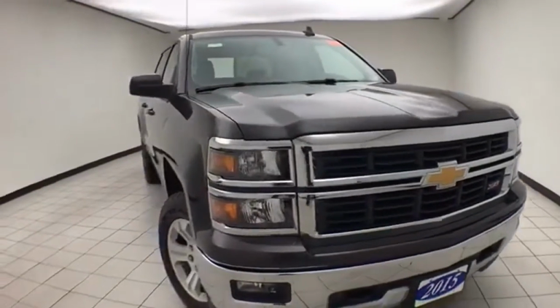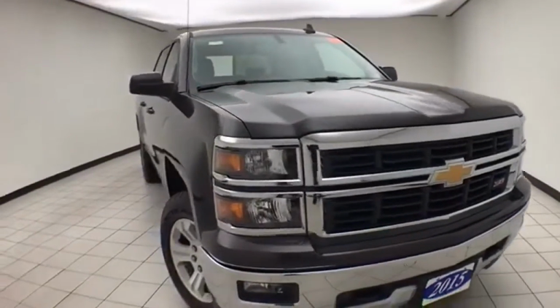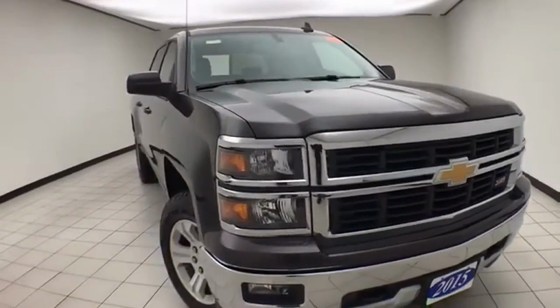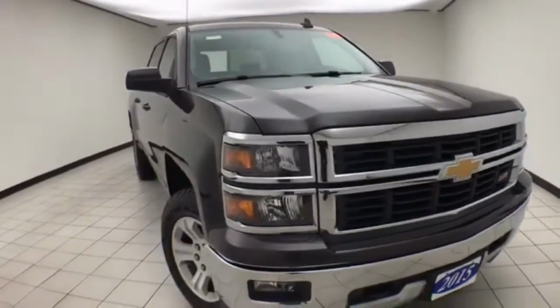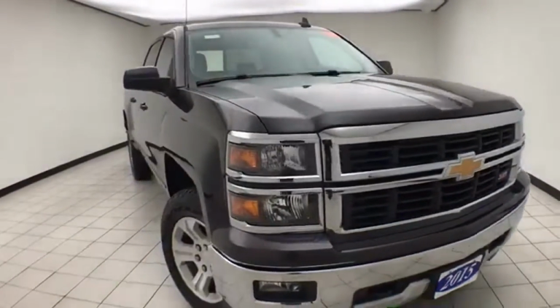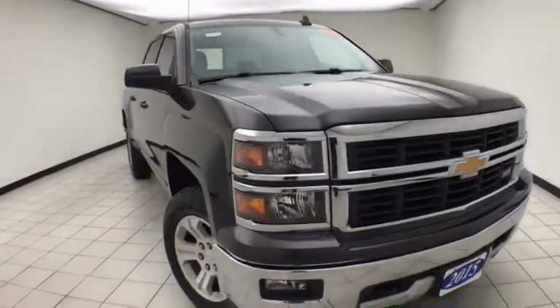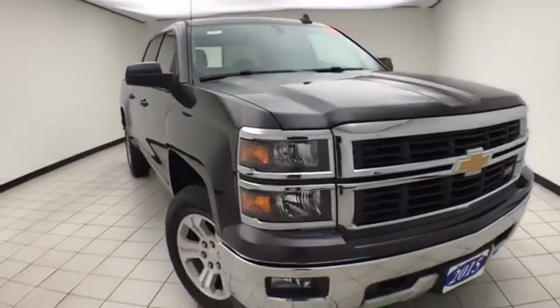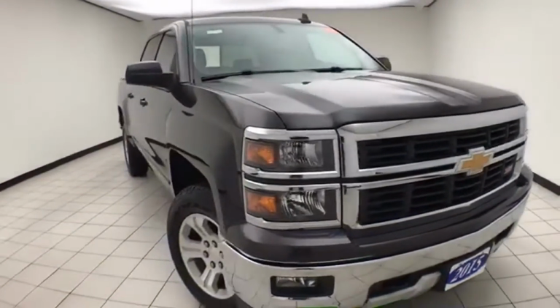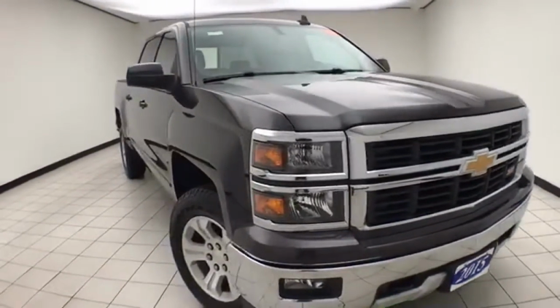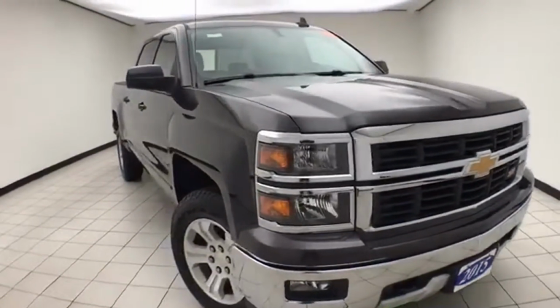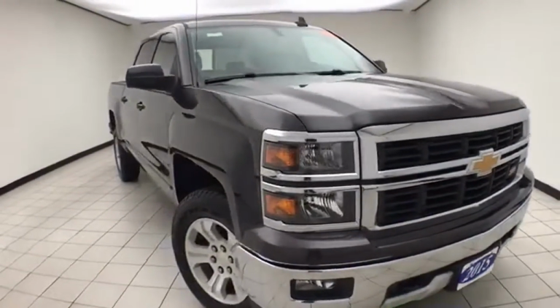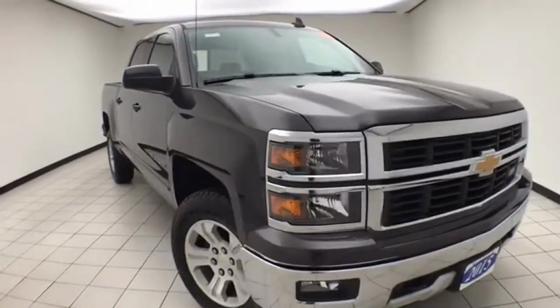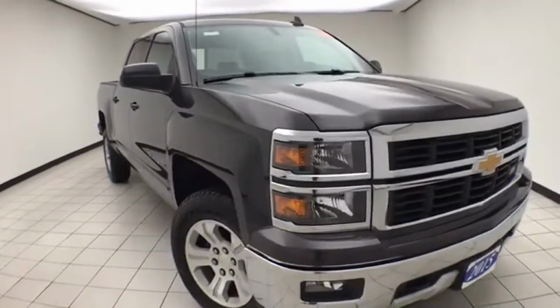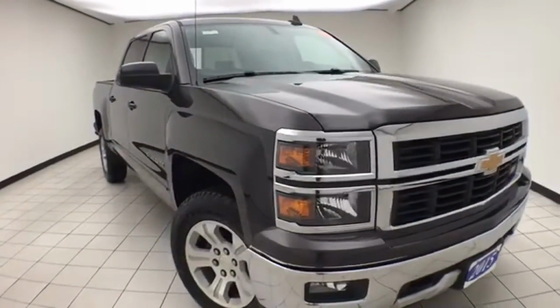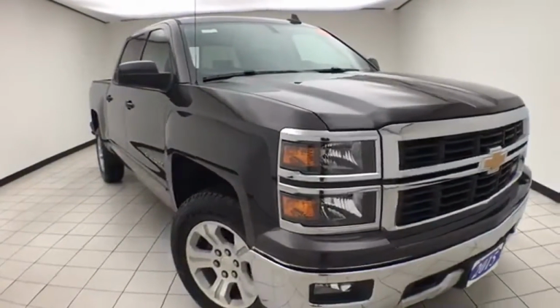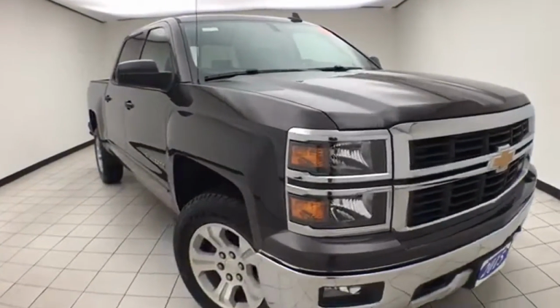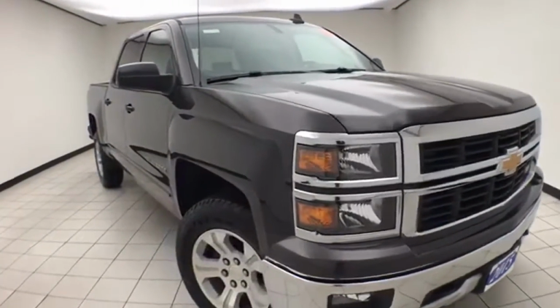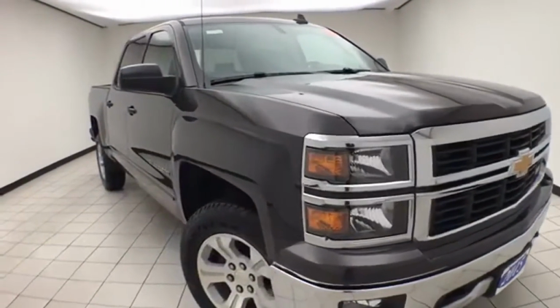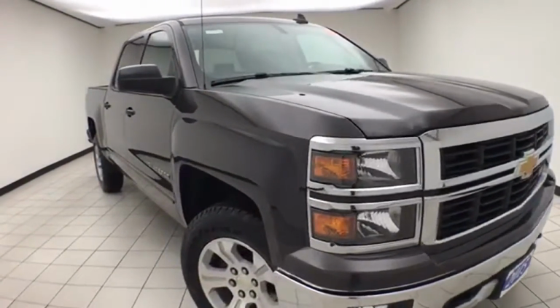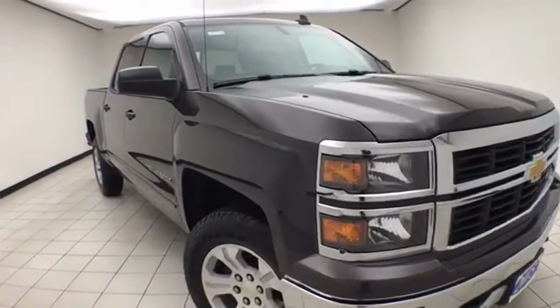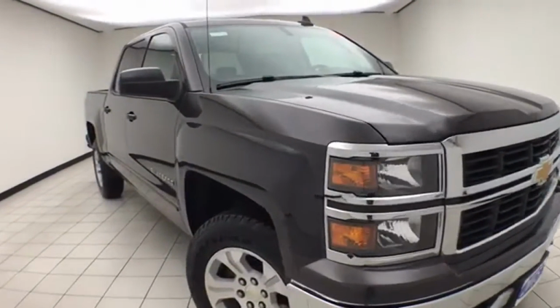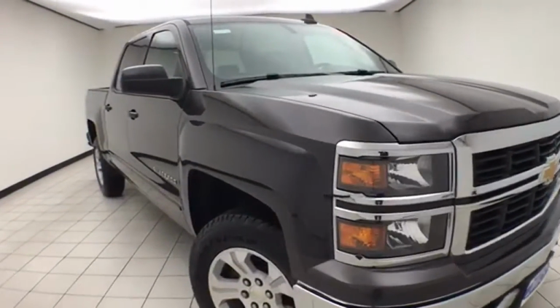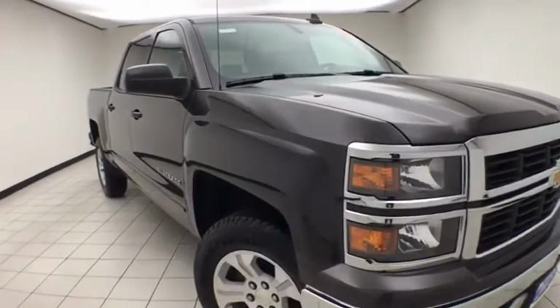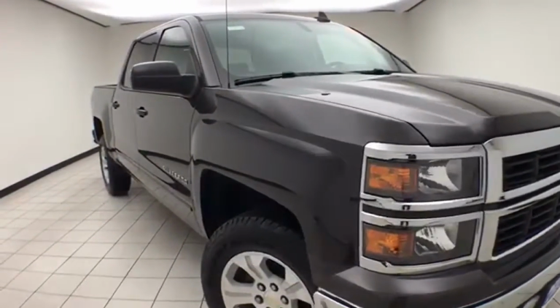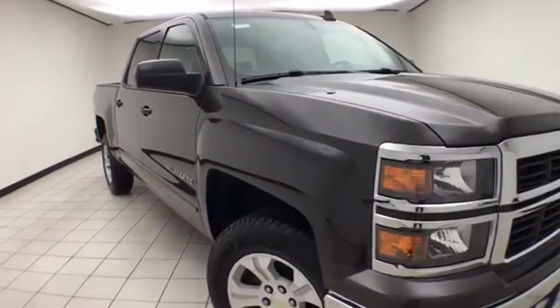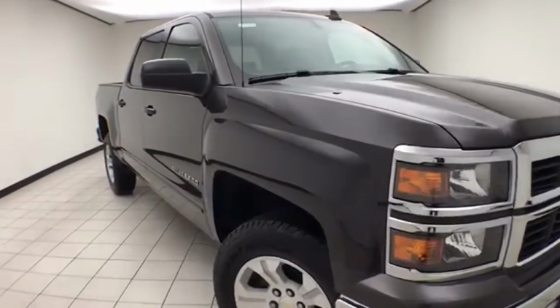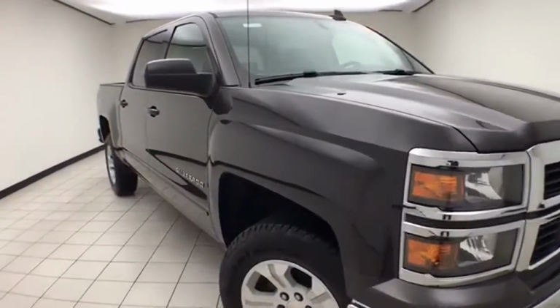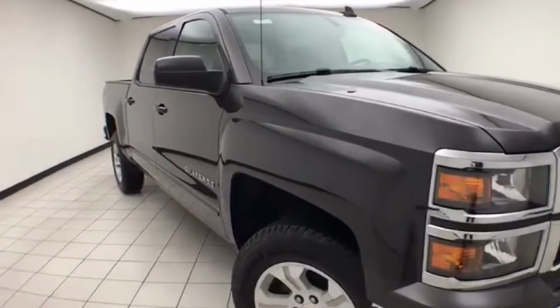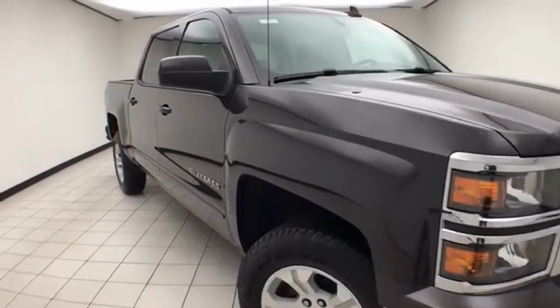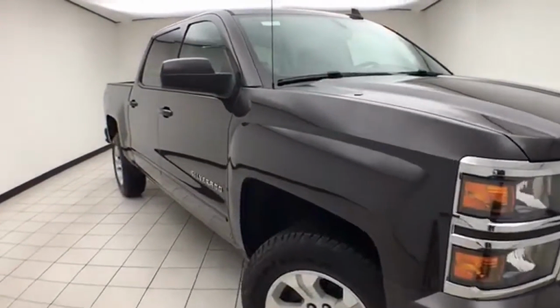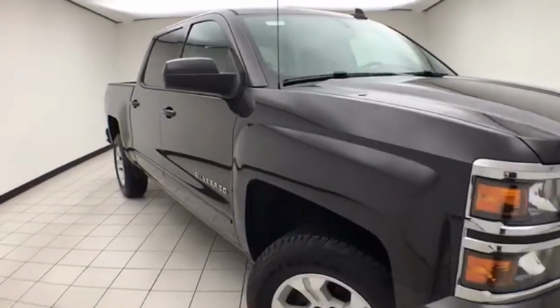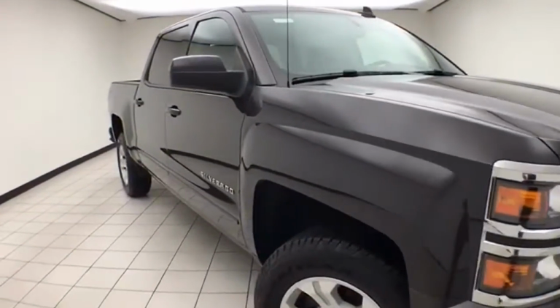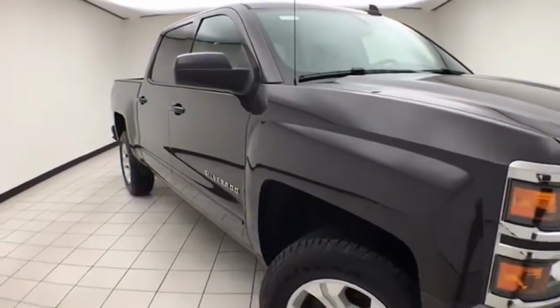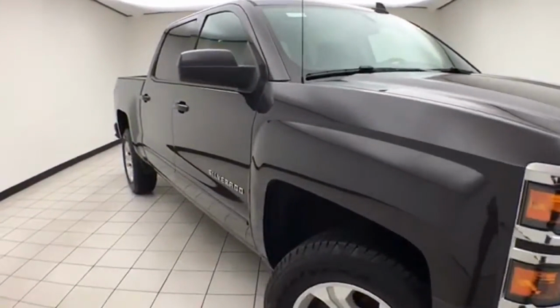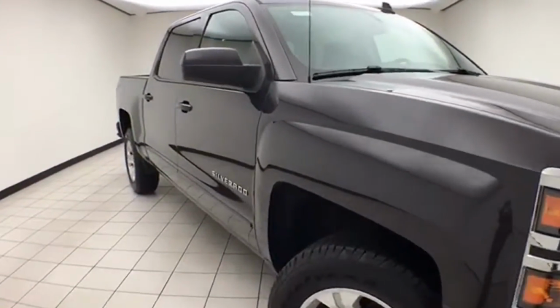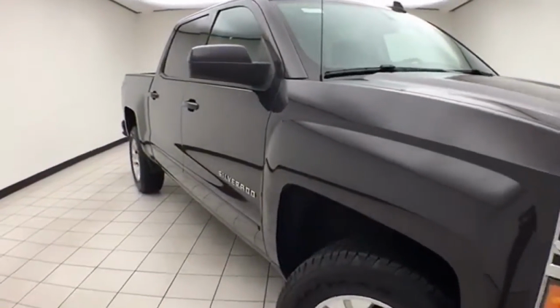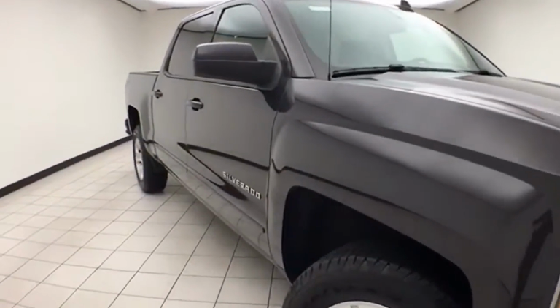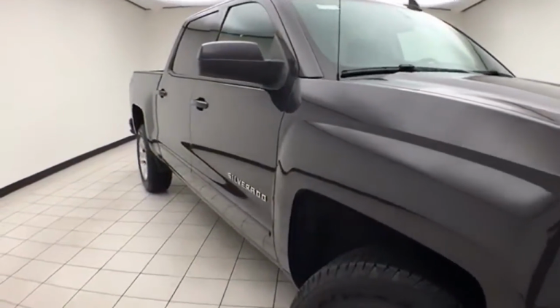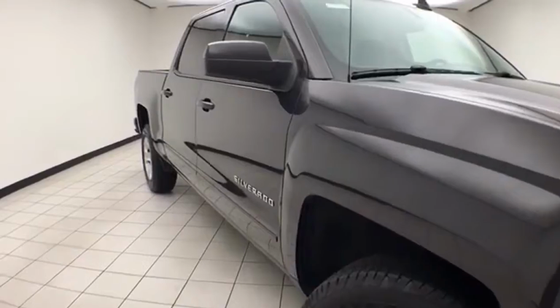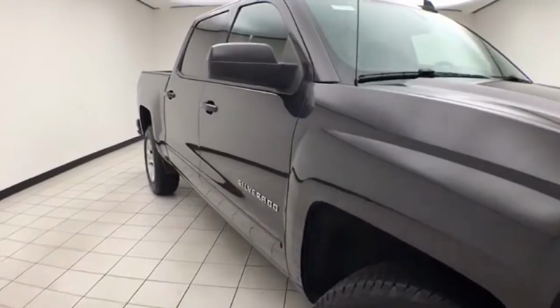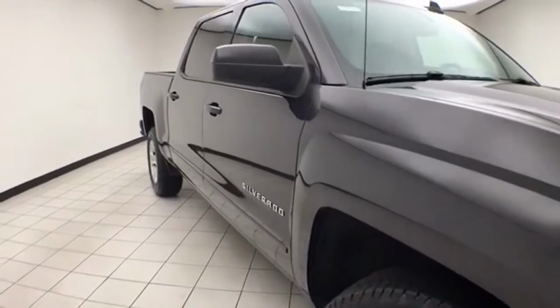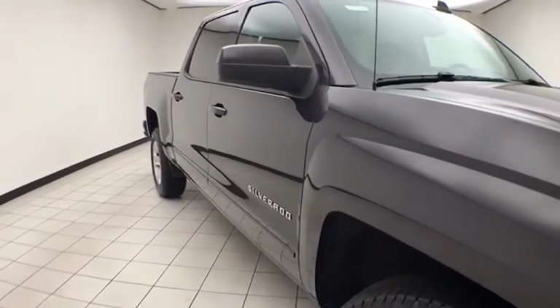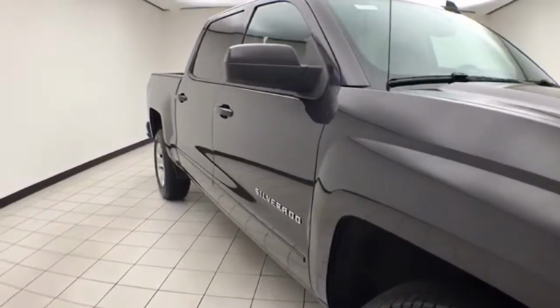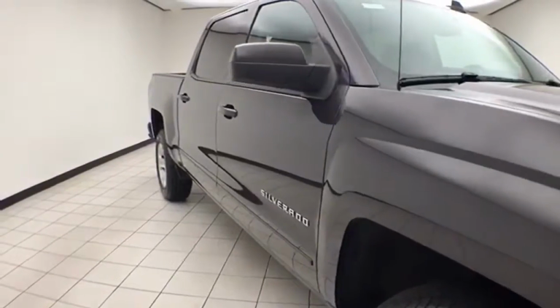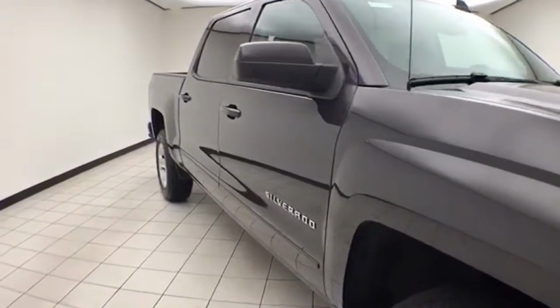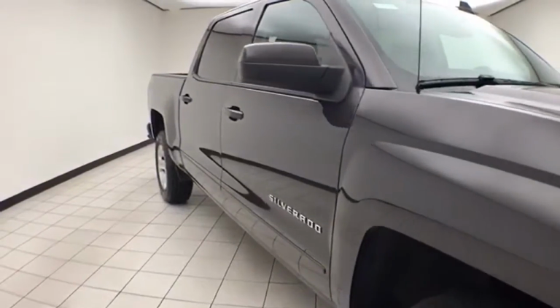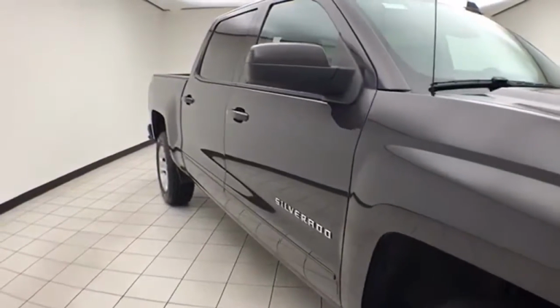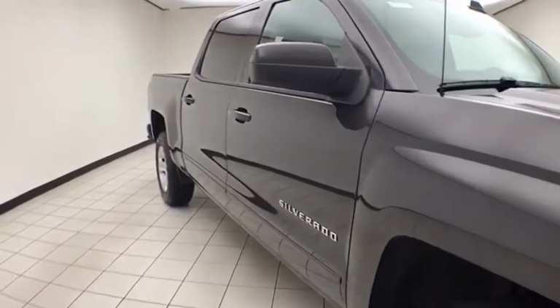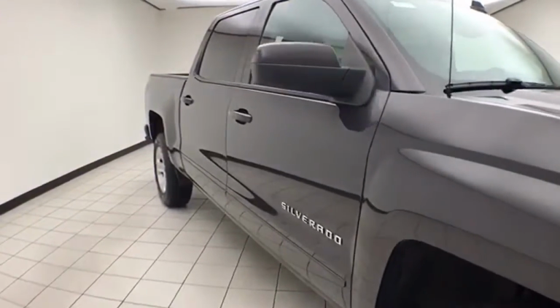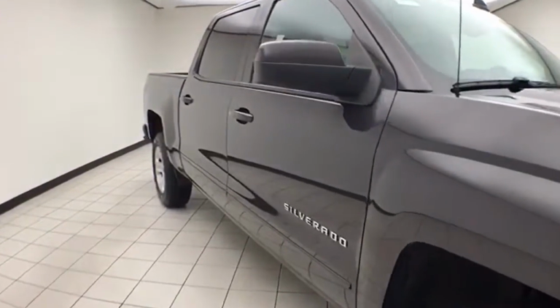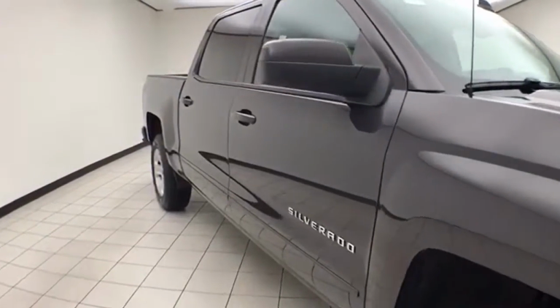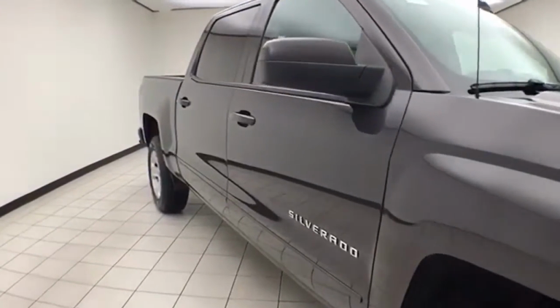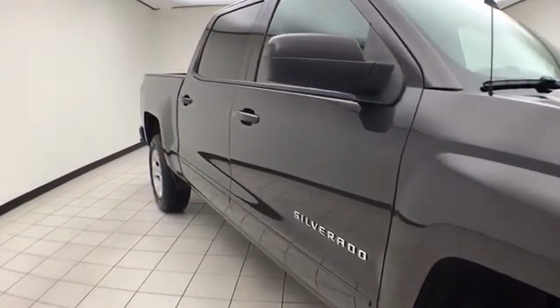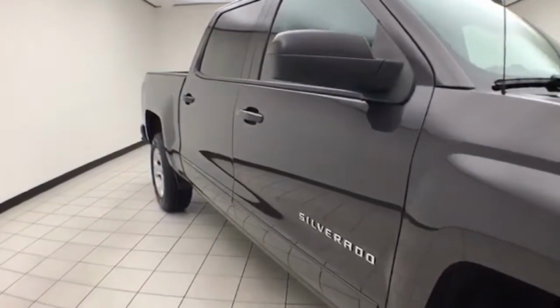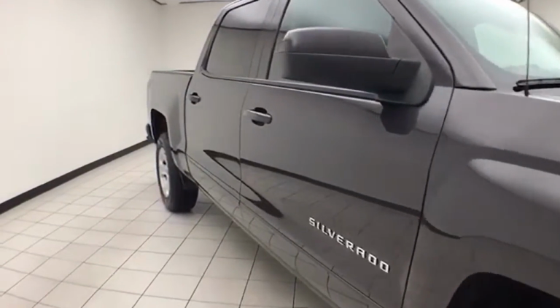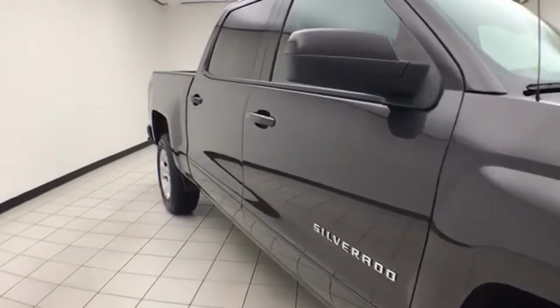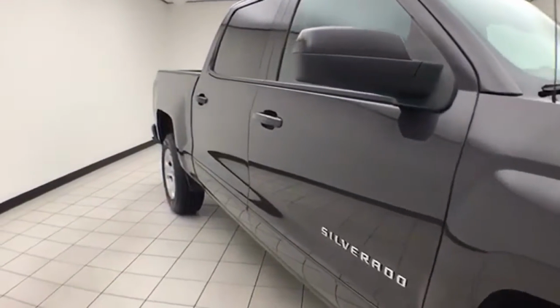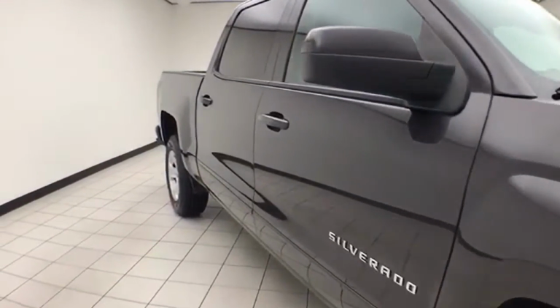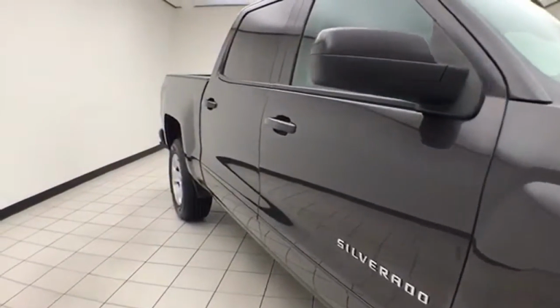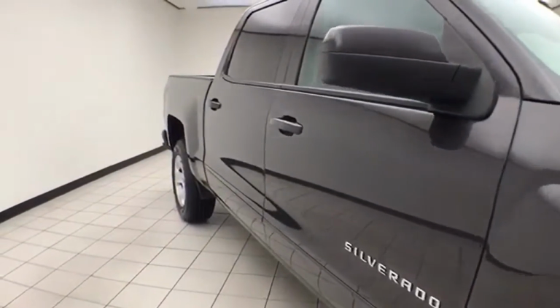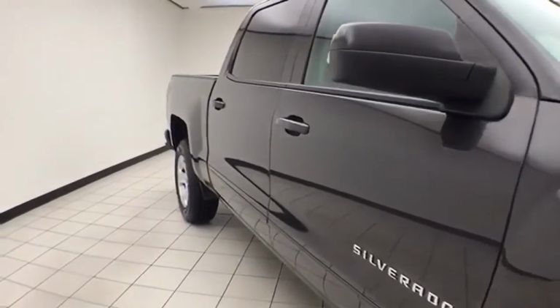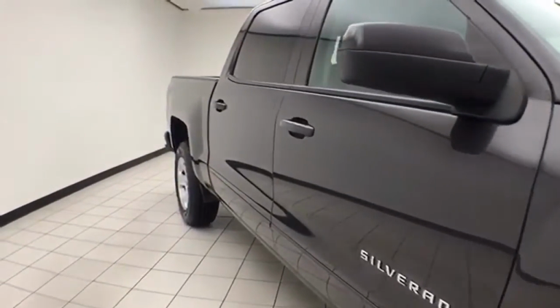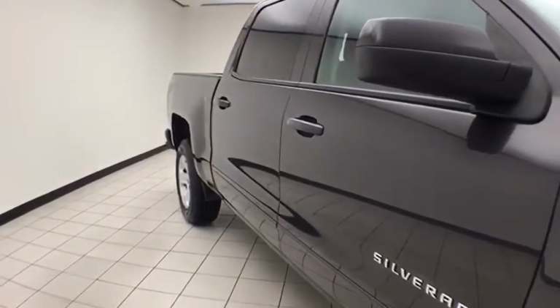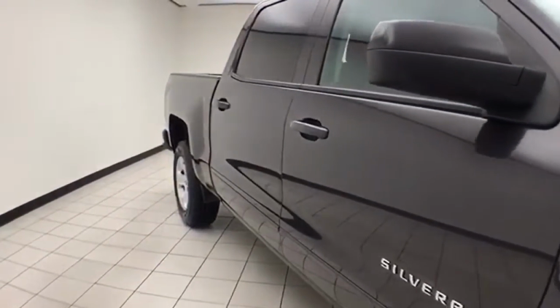45,000 miles on this one owner. Local trade comes to us with a clean AutoCheck history report. Tungsten metallic in color.